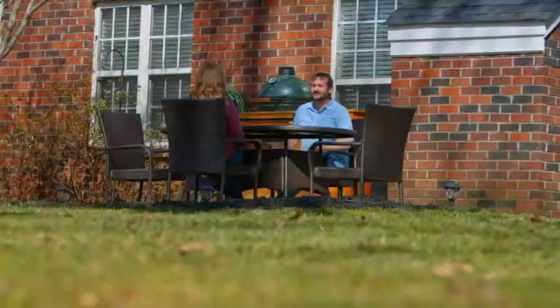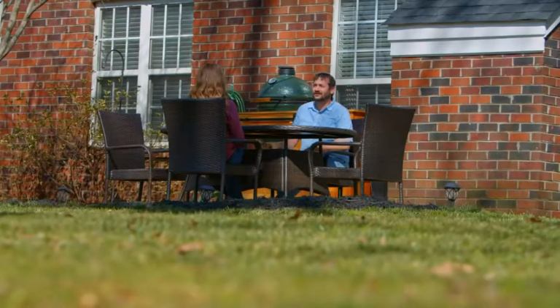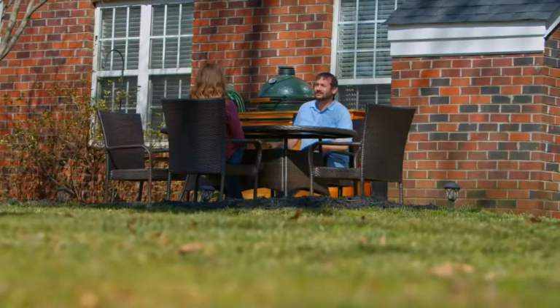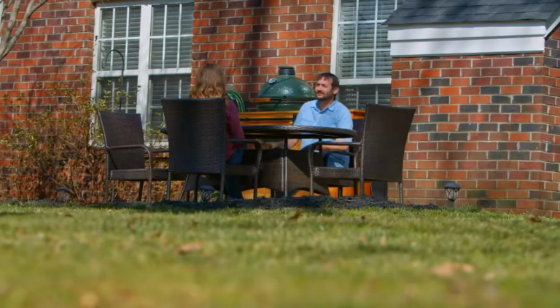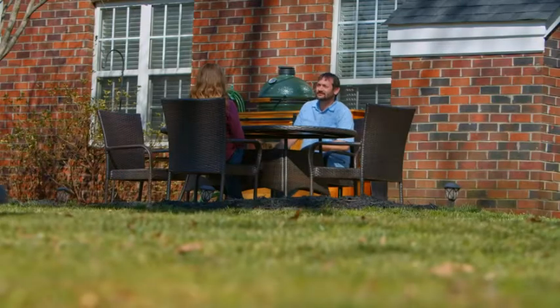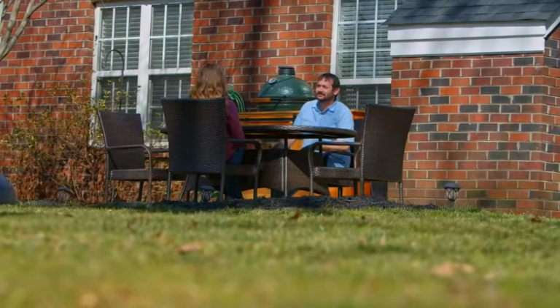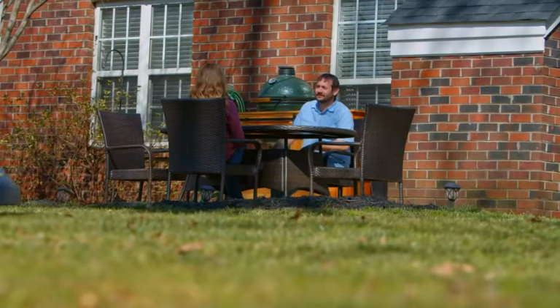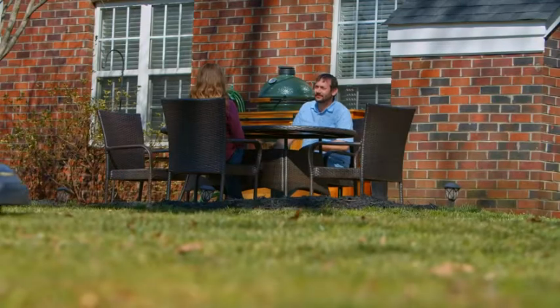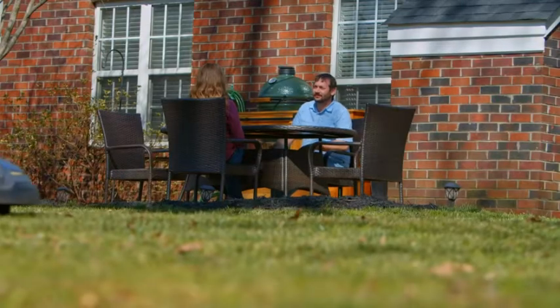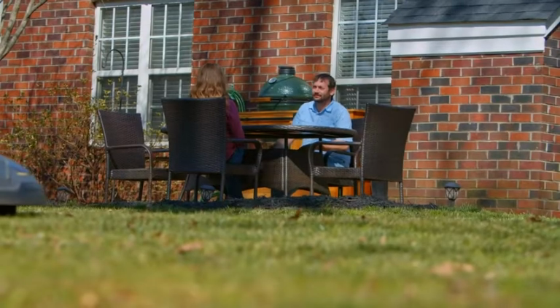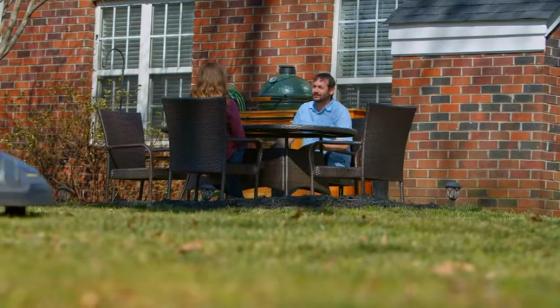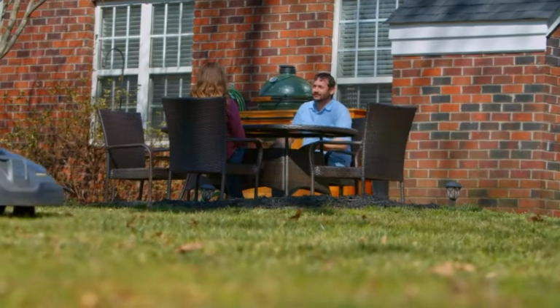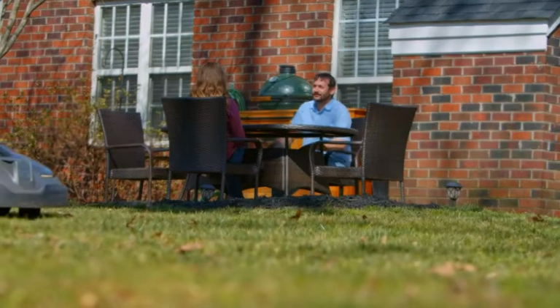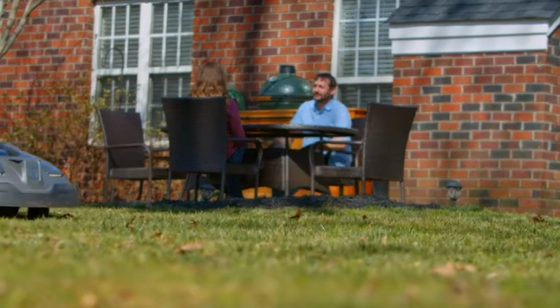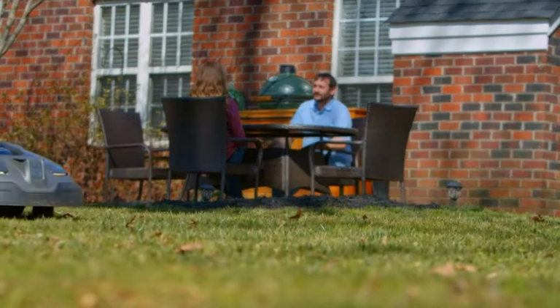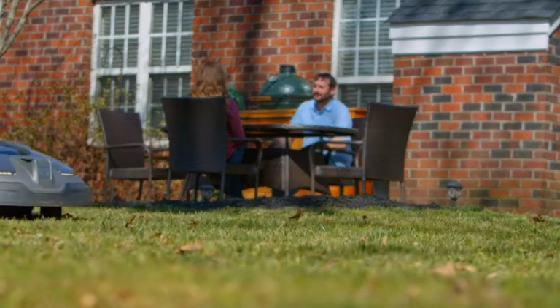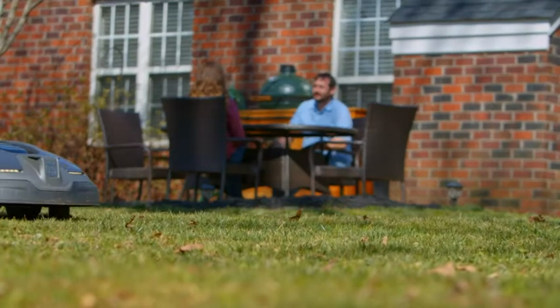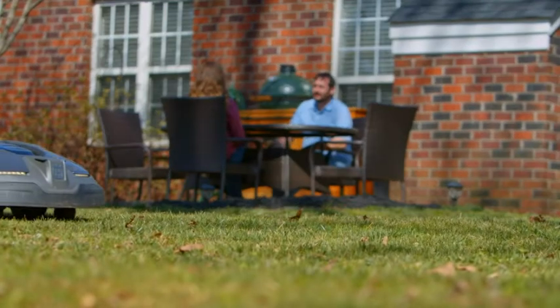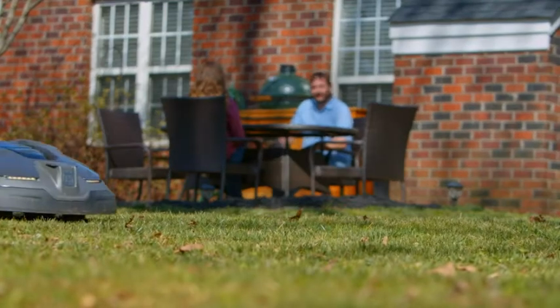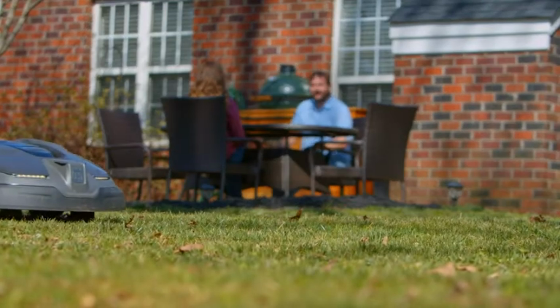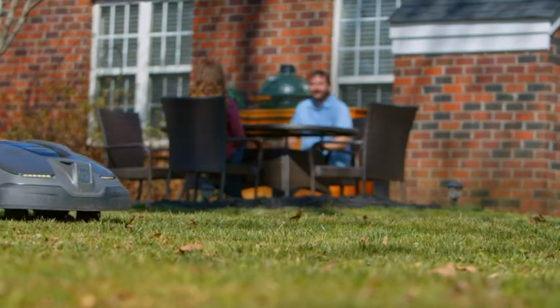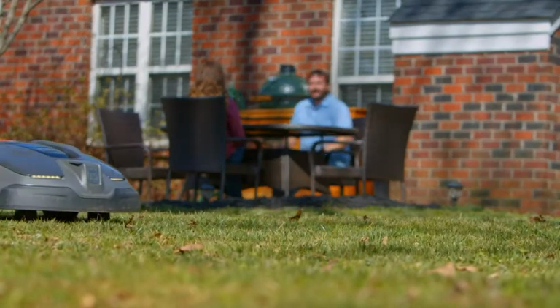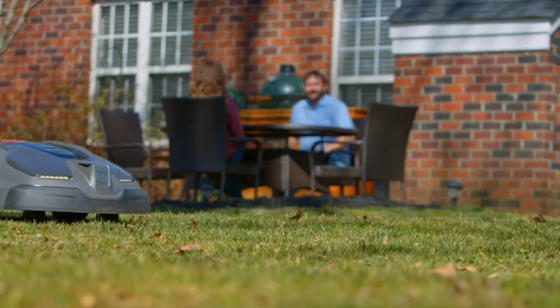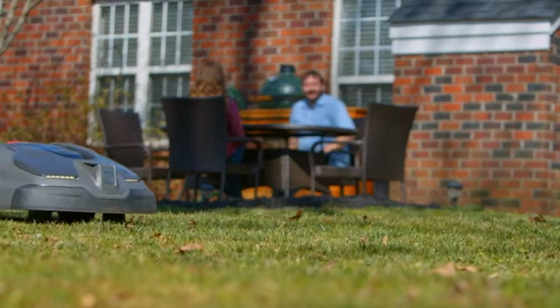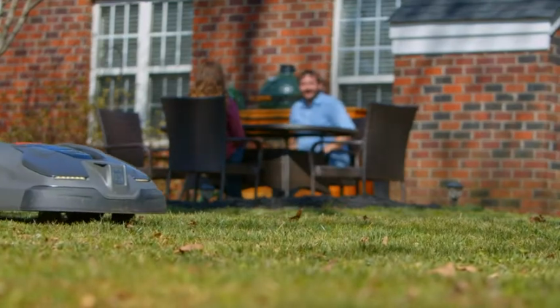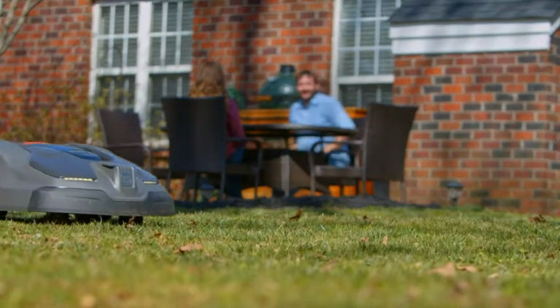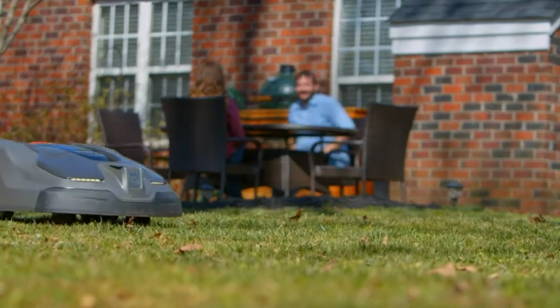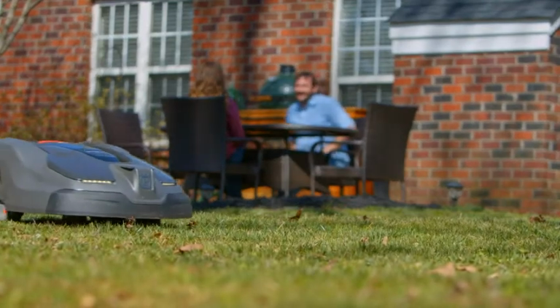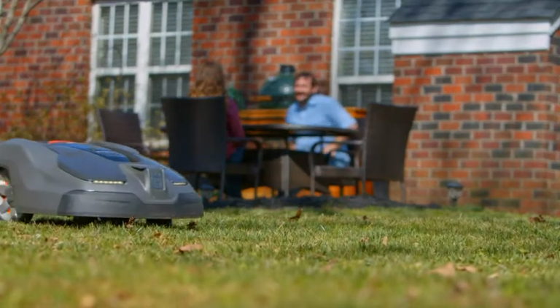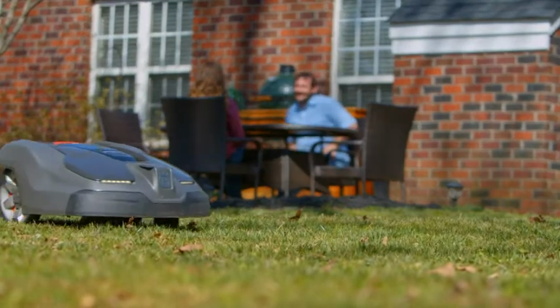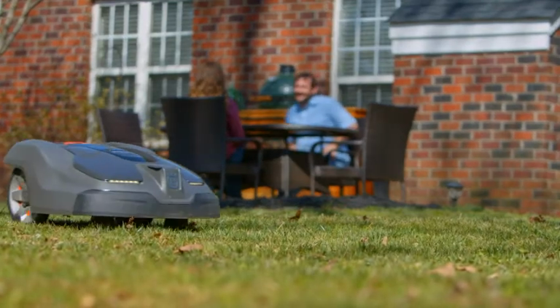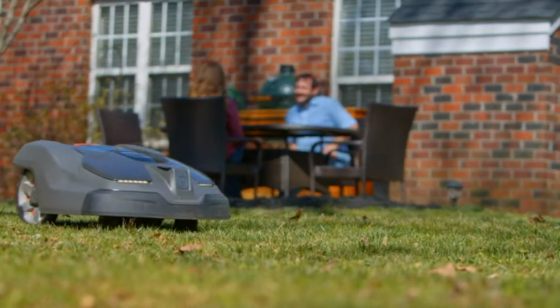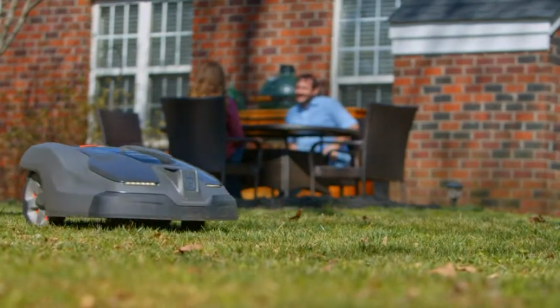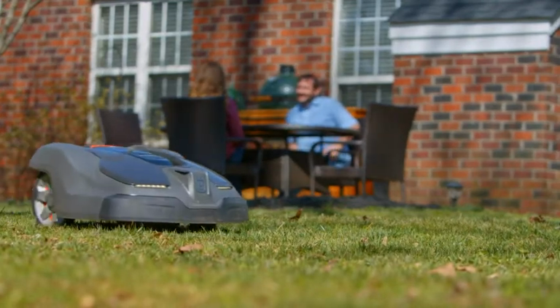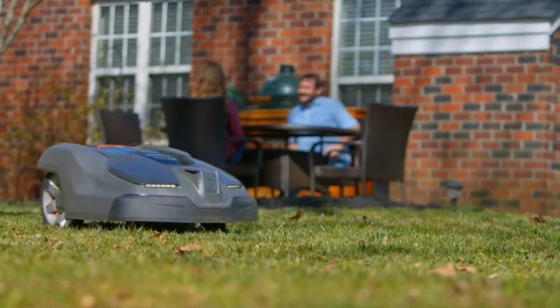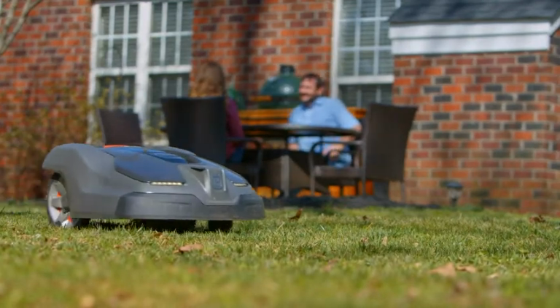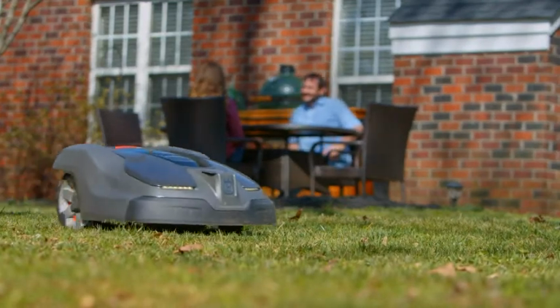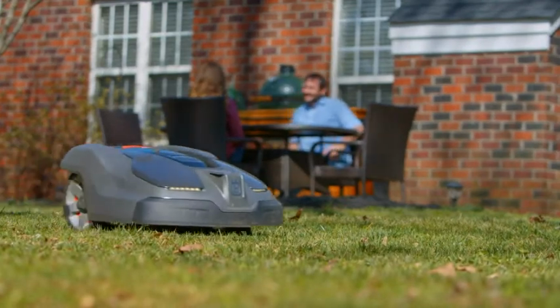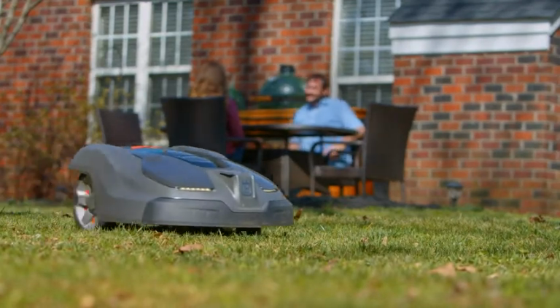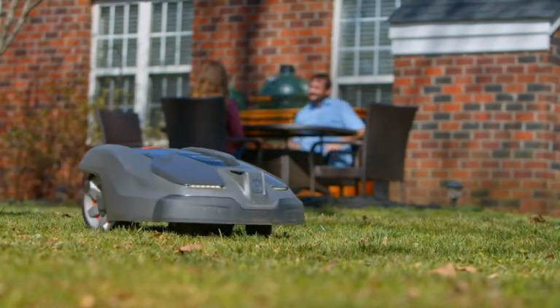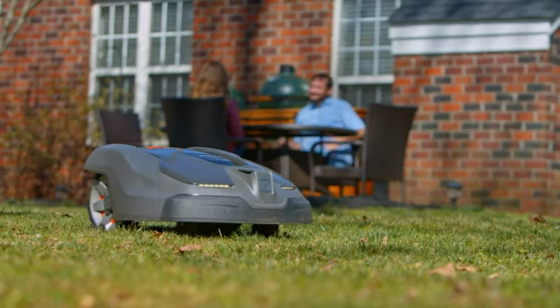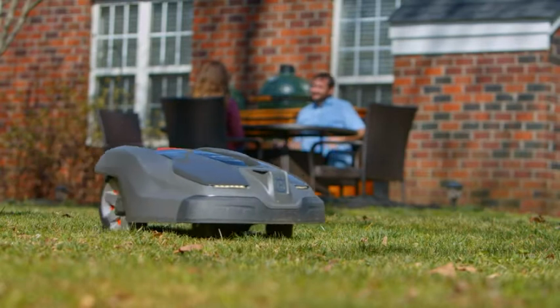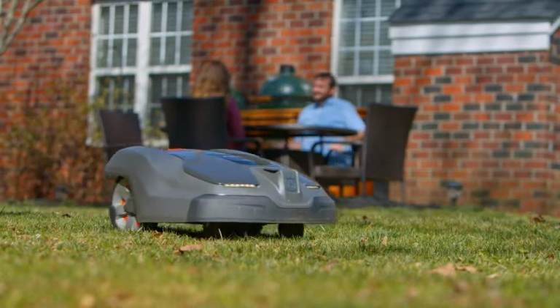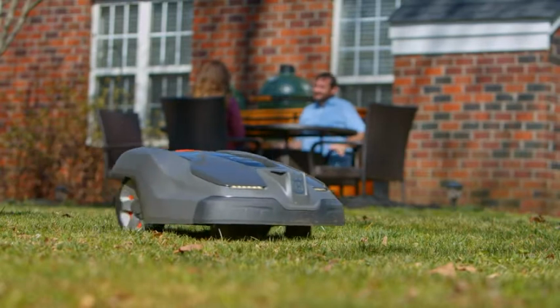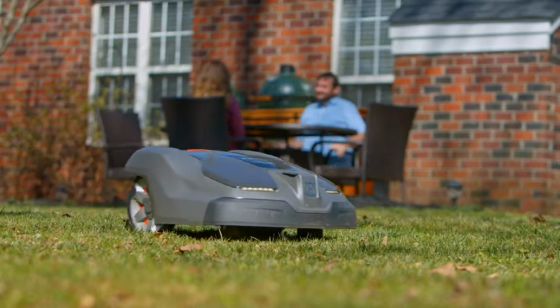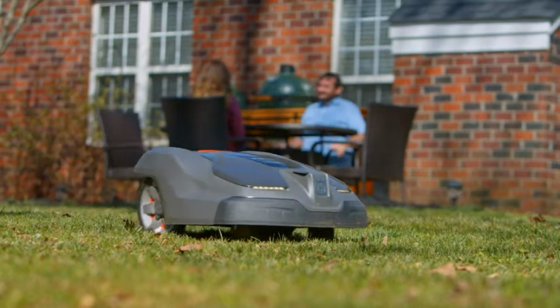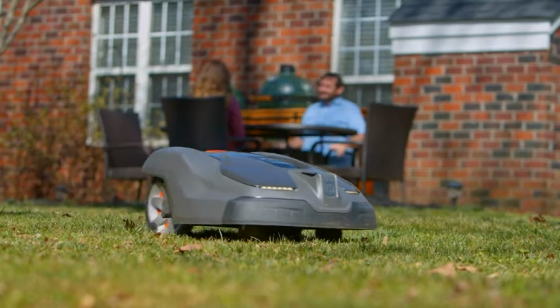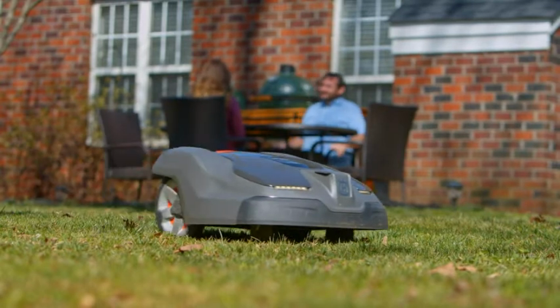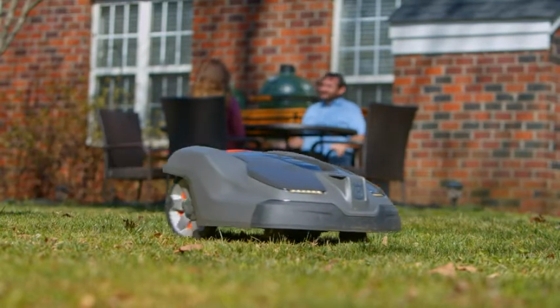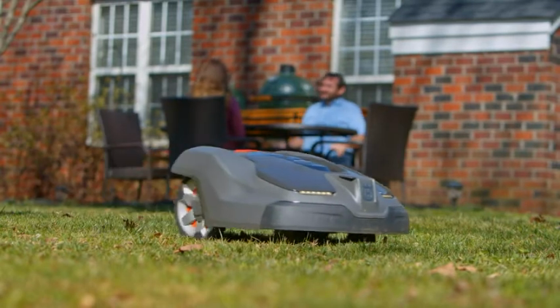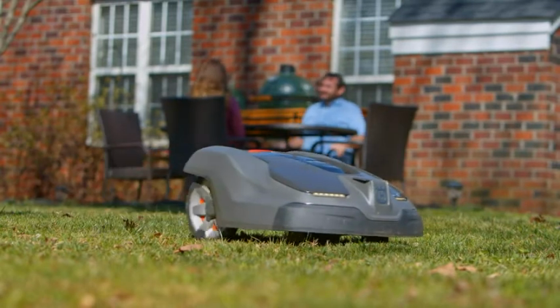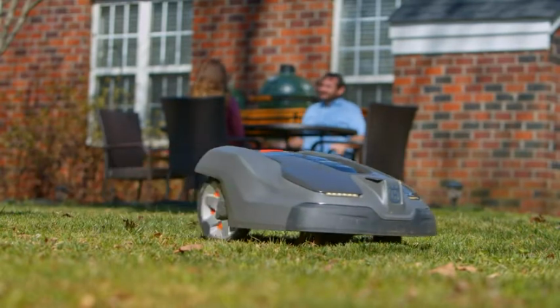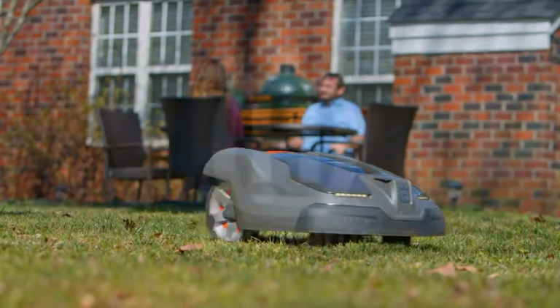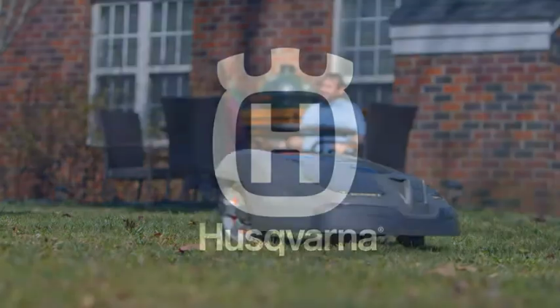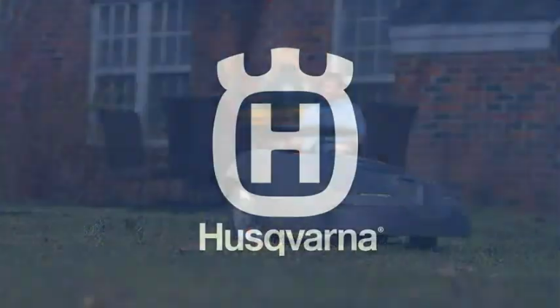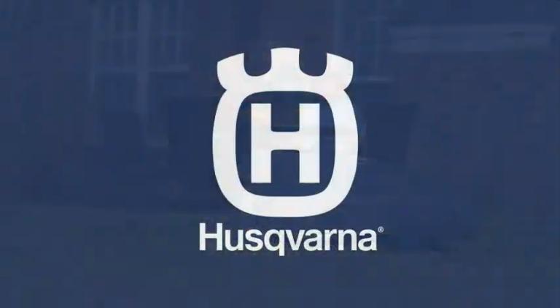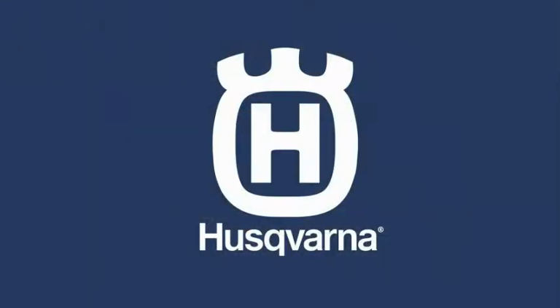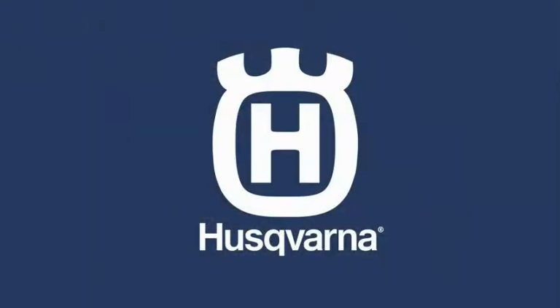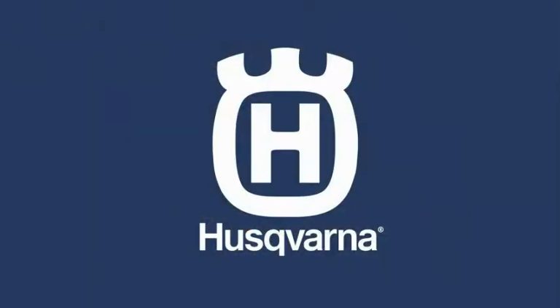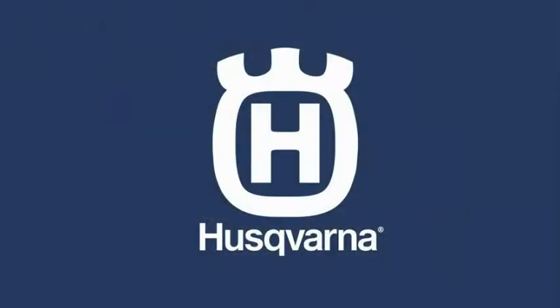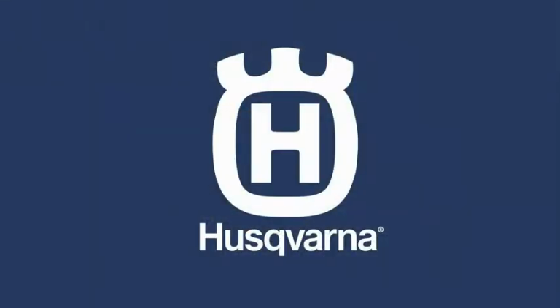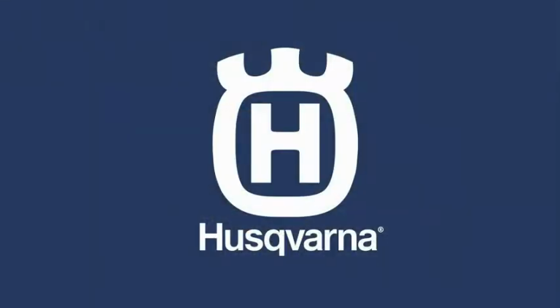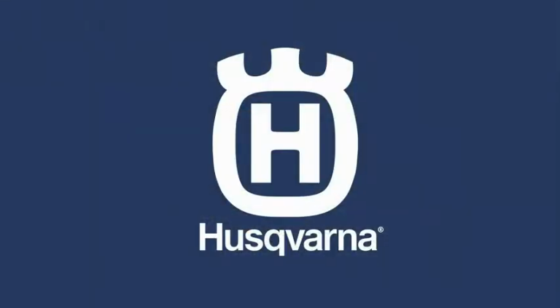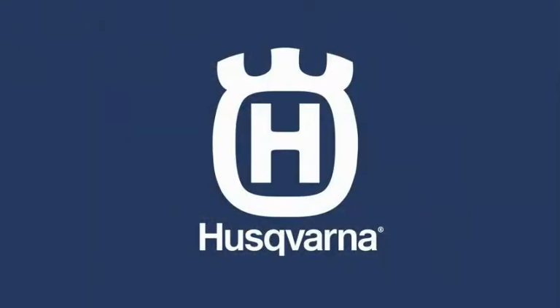So when you're looking for a mower that's hard to beat on complex lawns, make the easy choice. Auto Mower from Husqvarna.